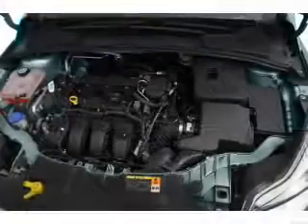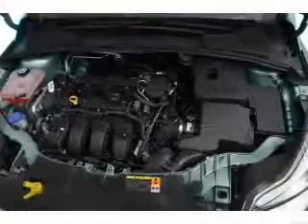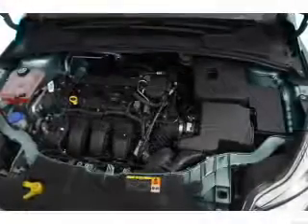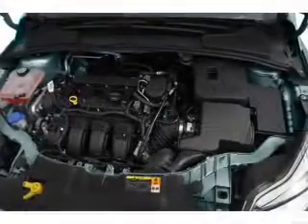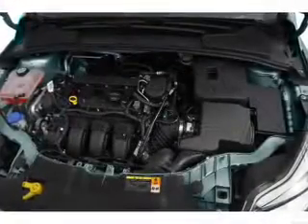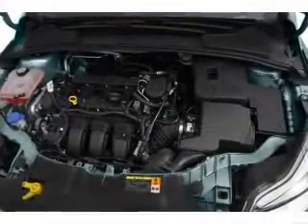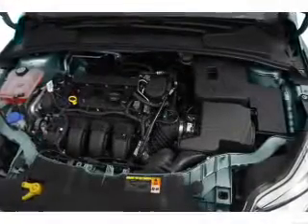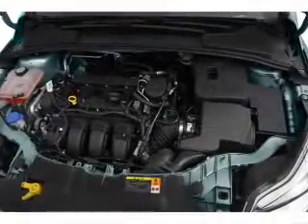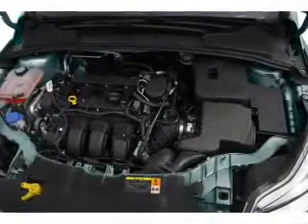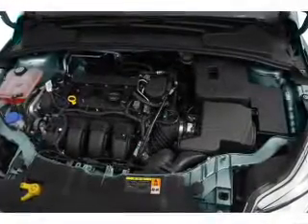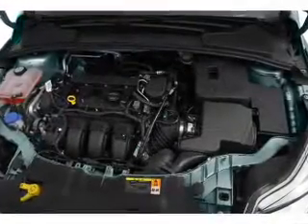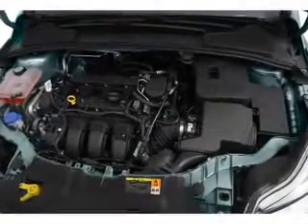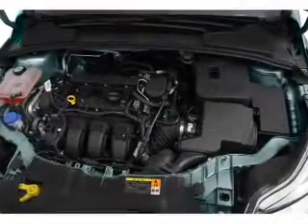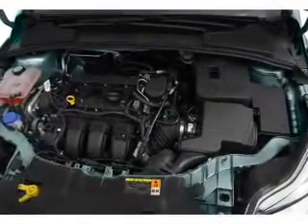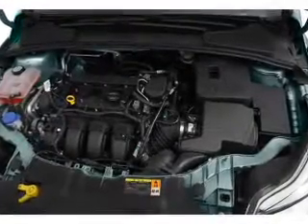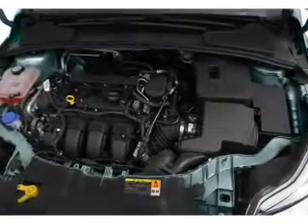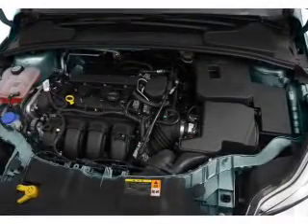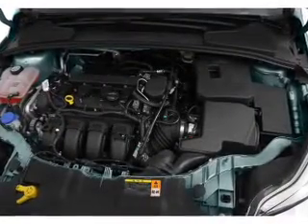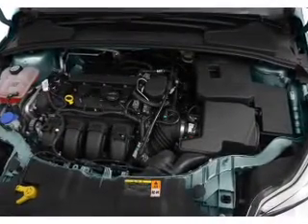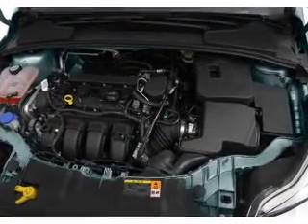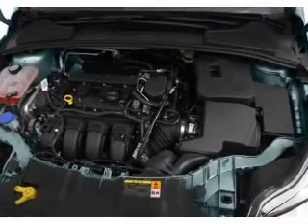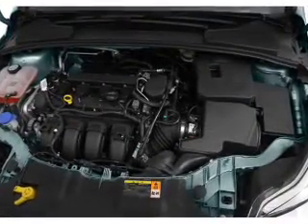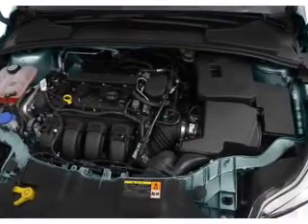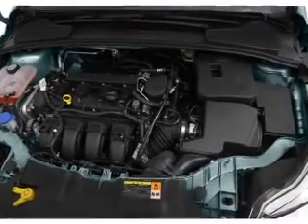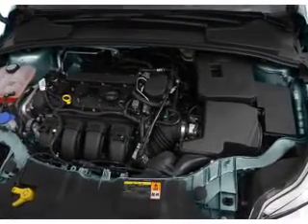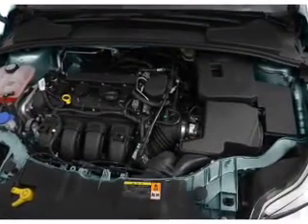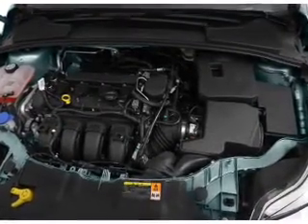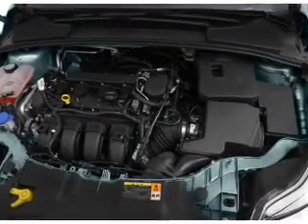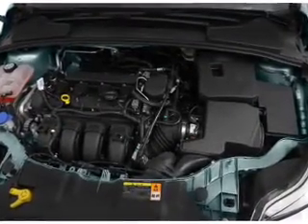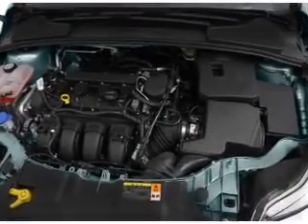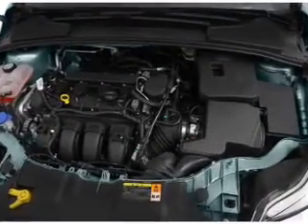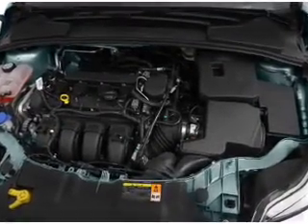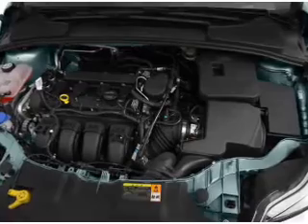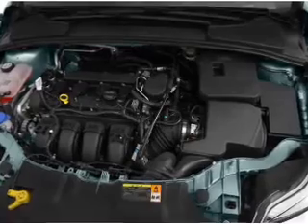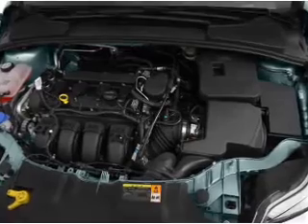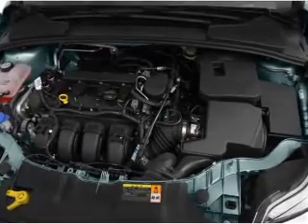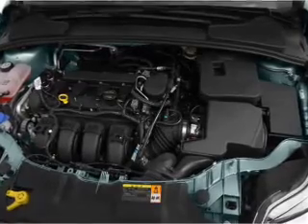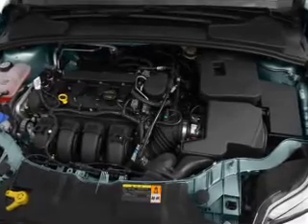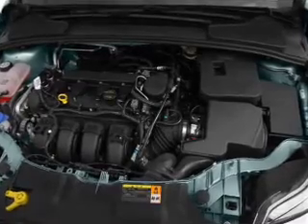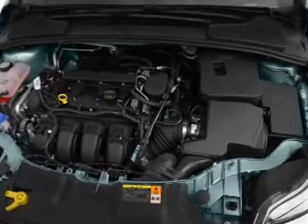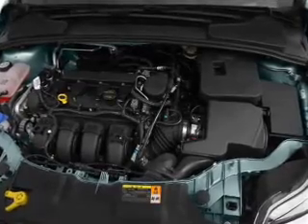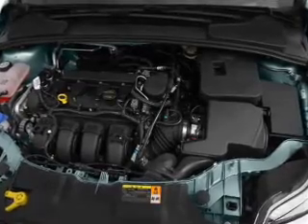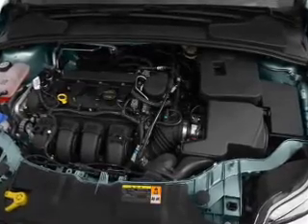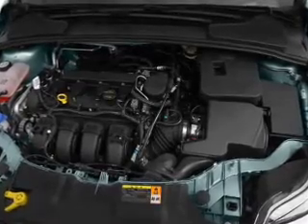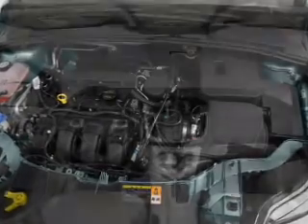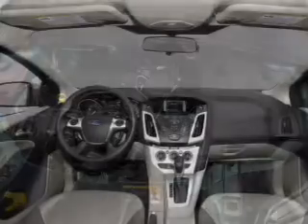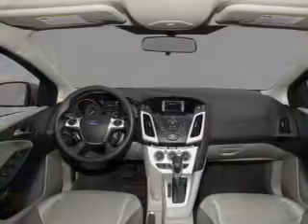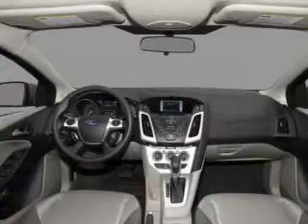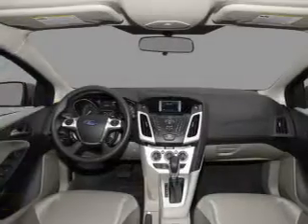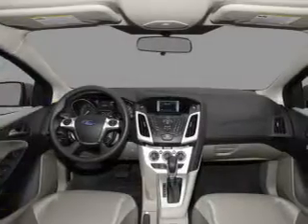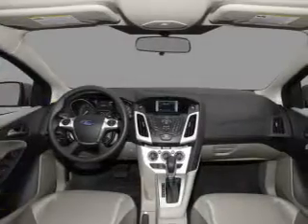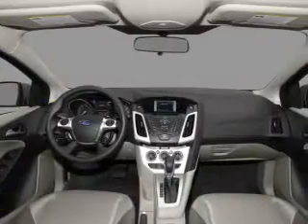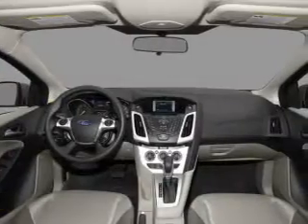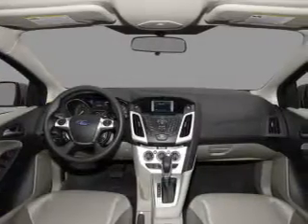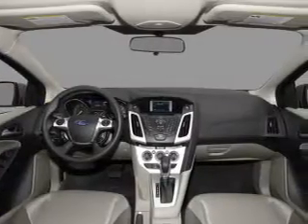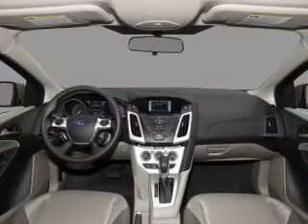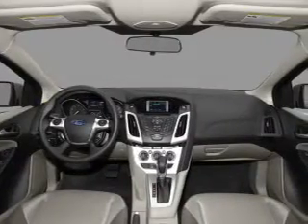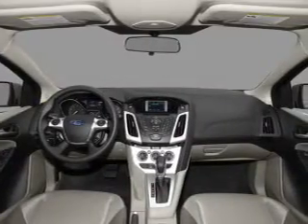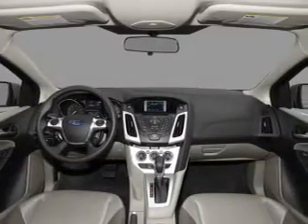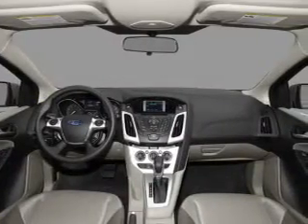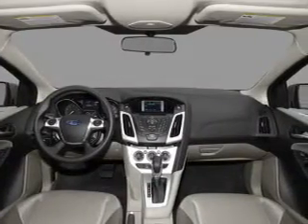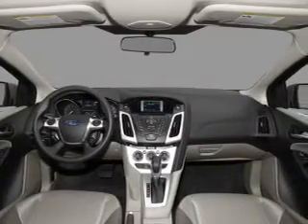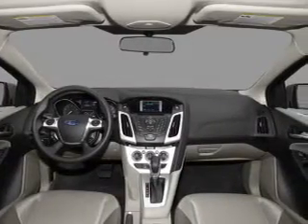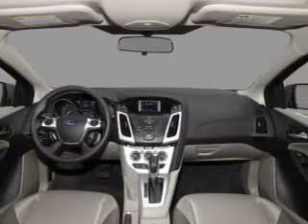Heated seats come for you on cold winter days. Let the sun shine in with a sunroof. Call today to schedule a test drive.